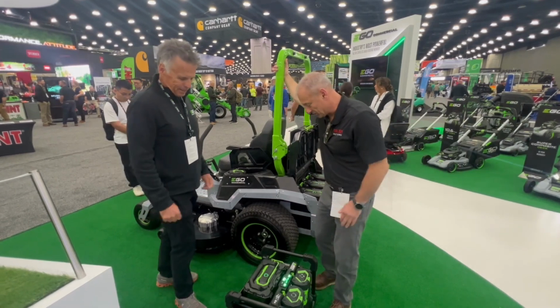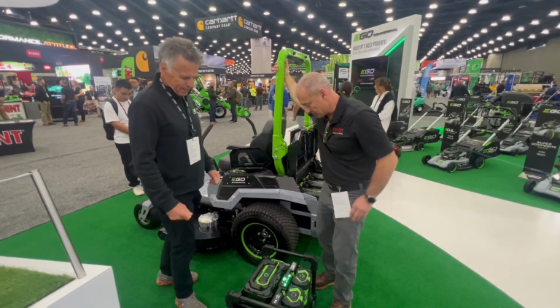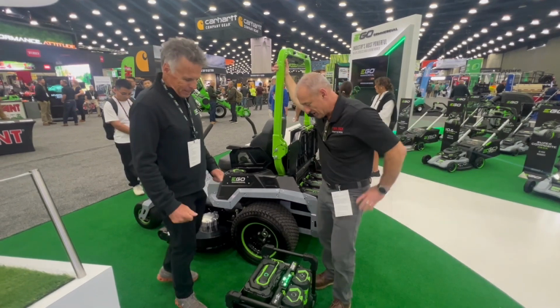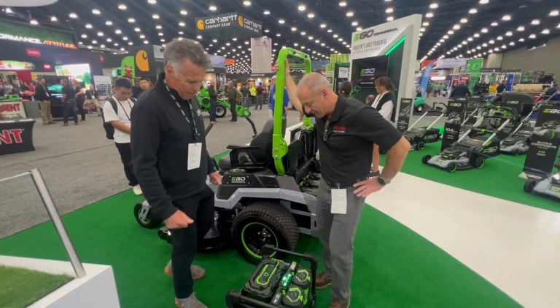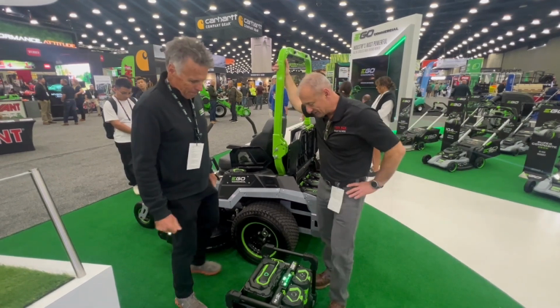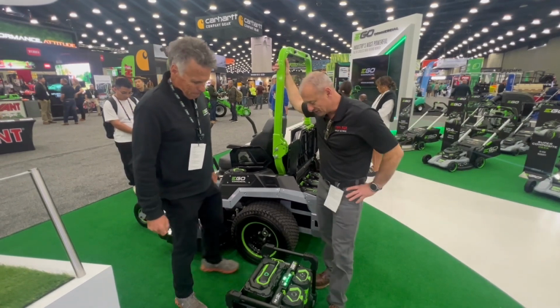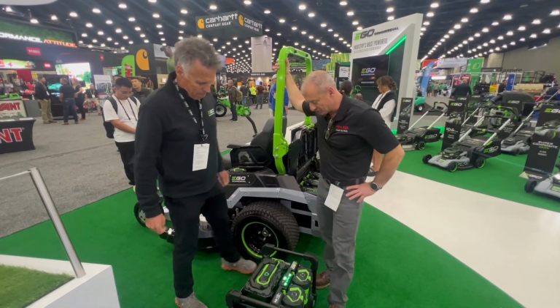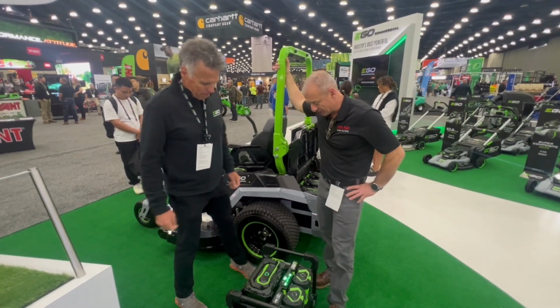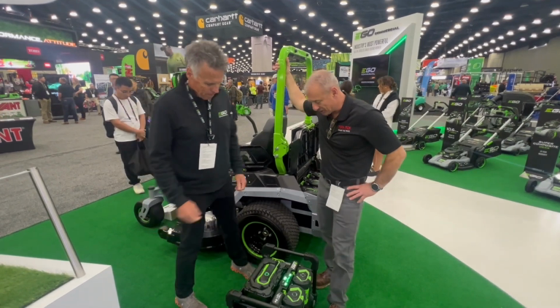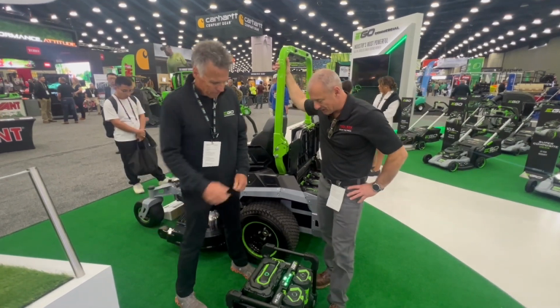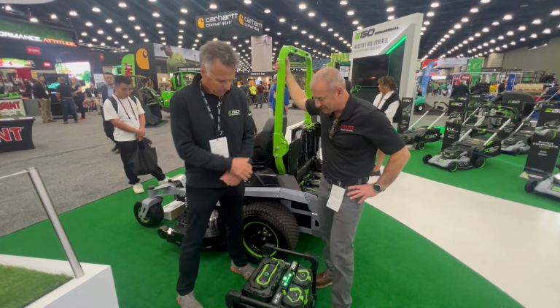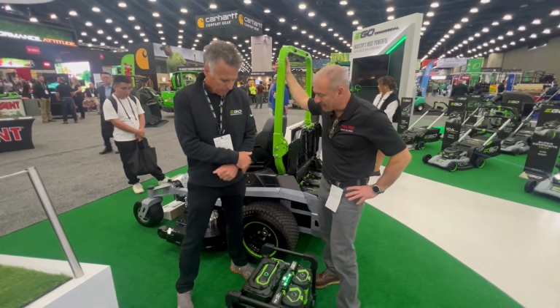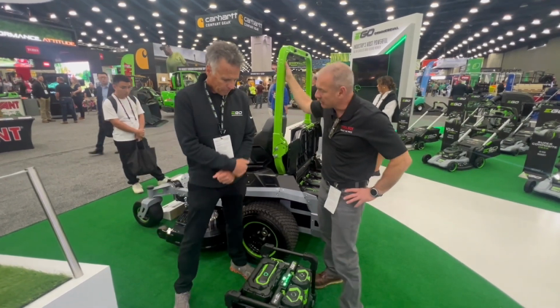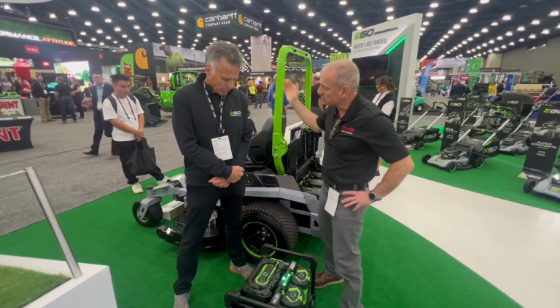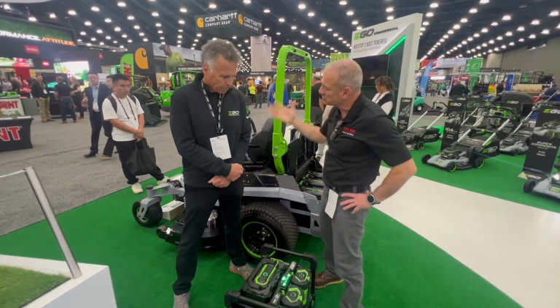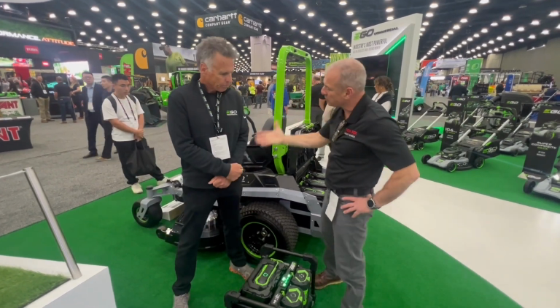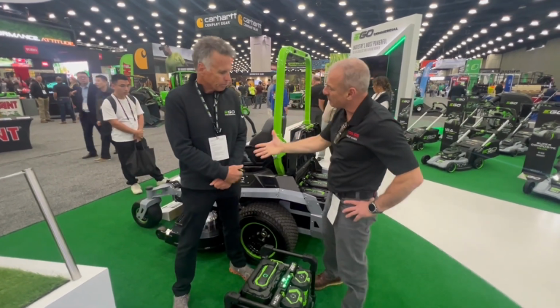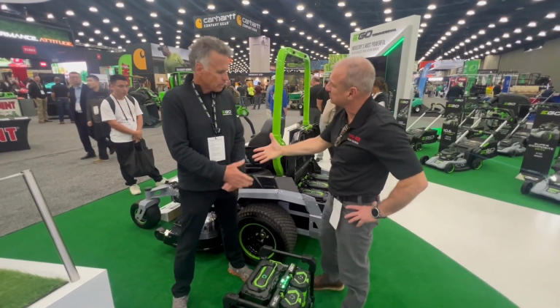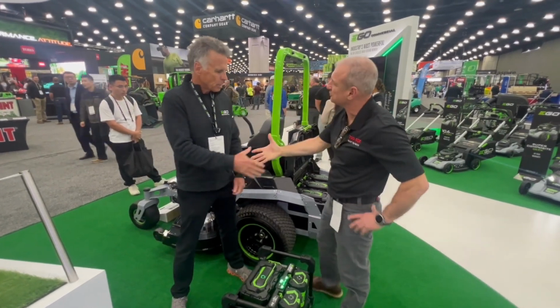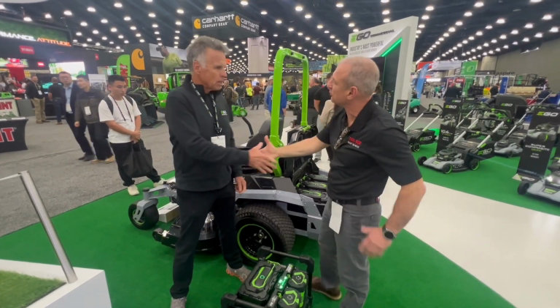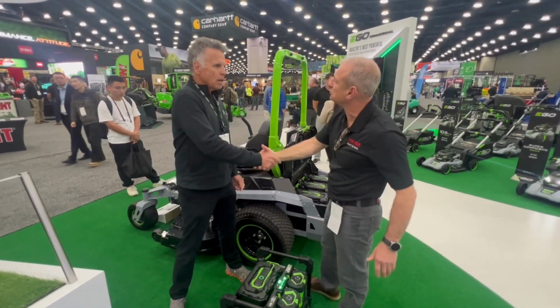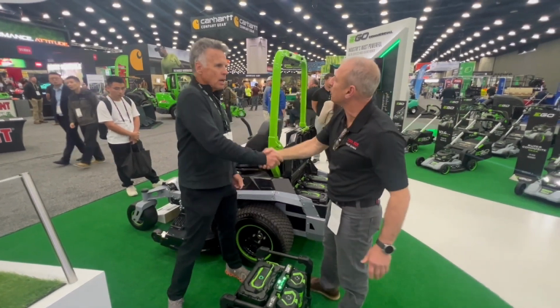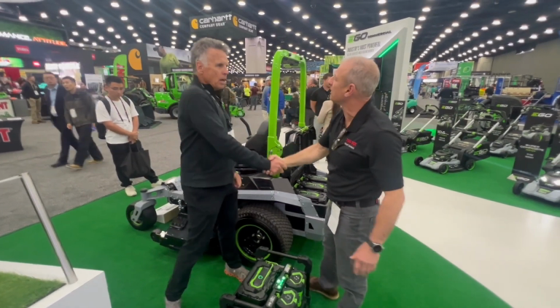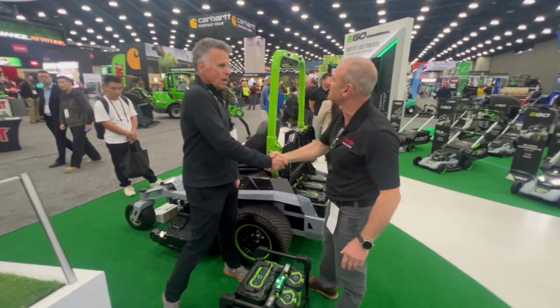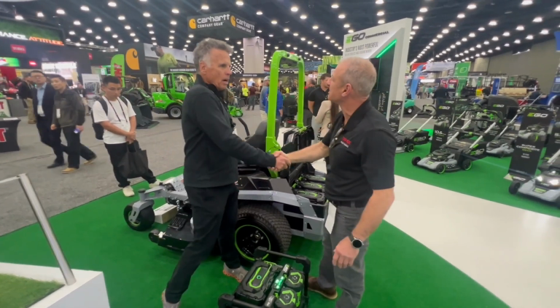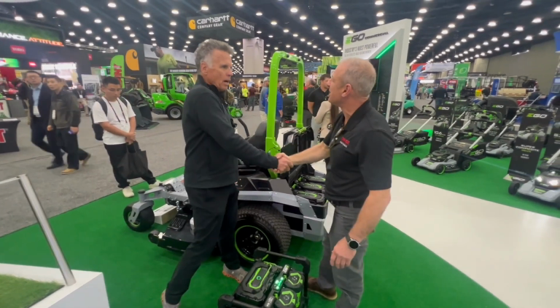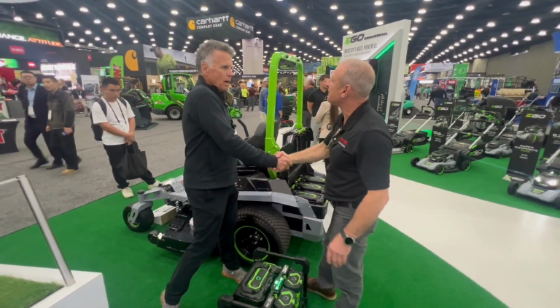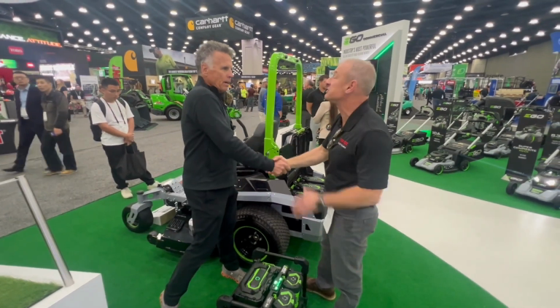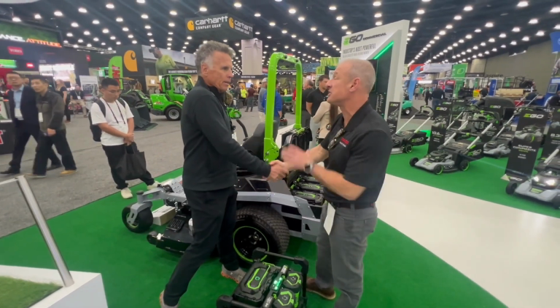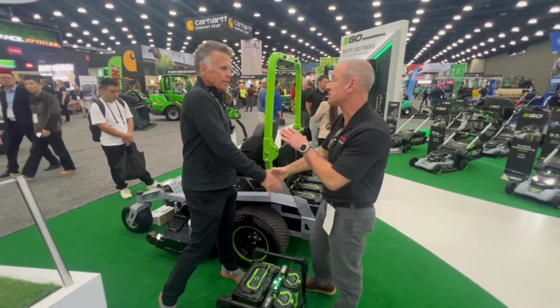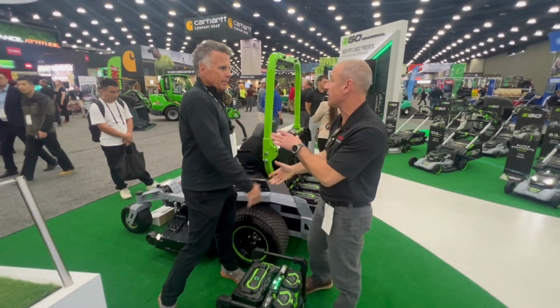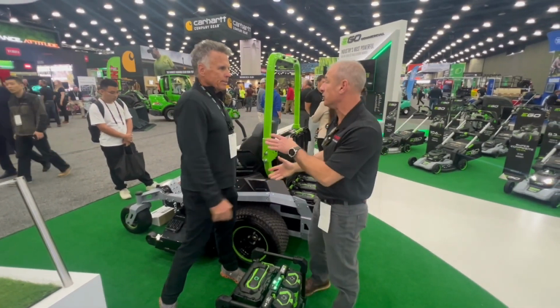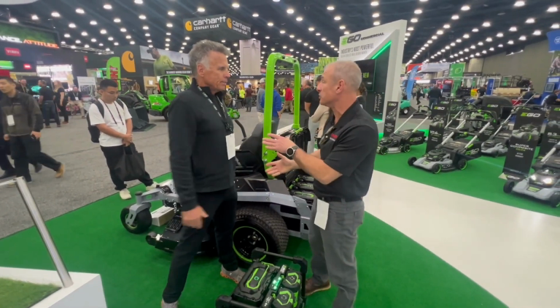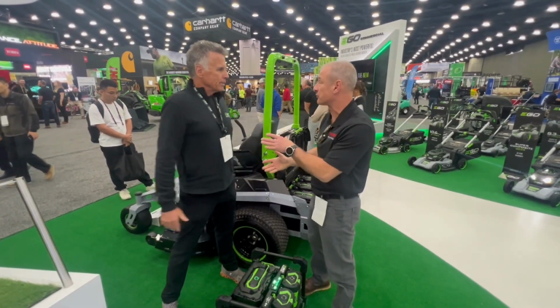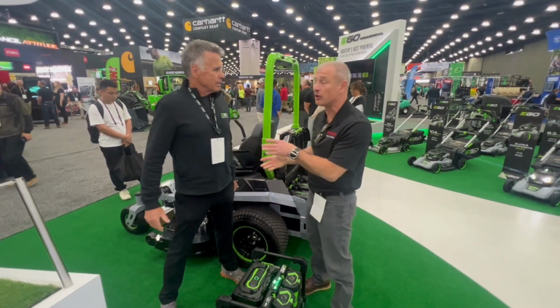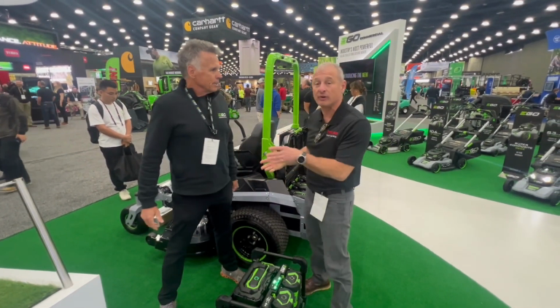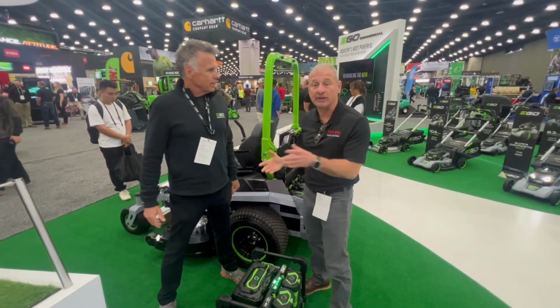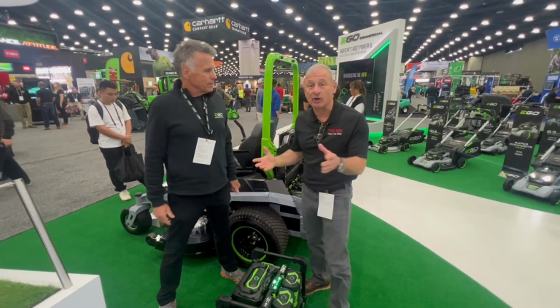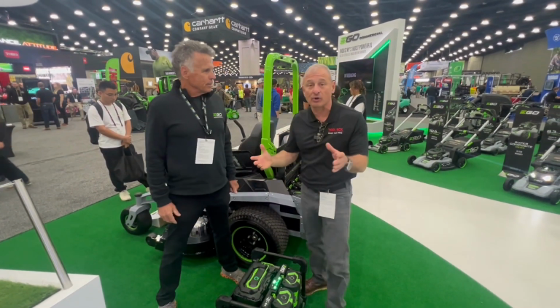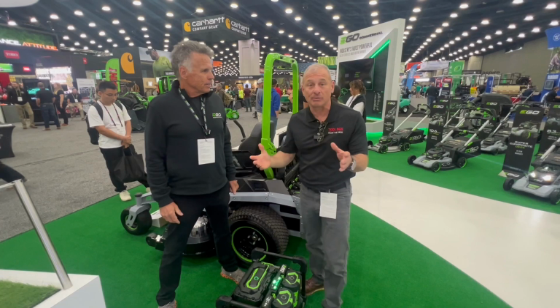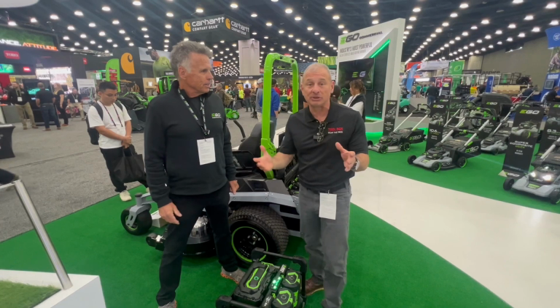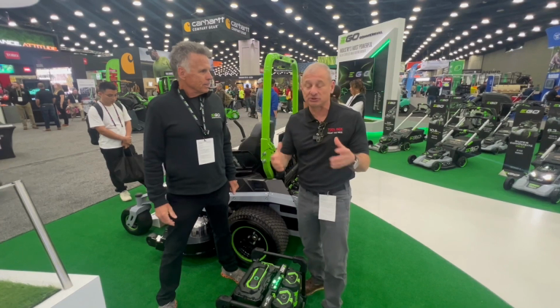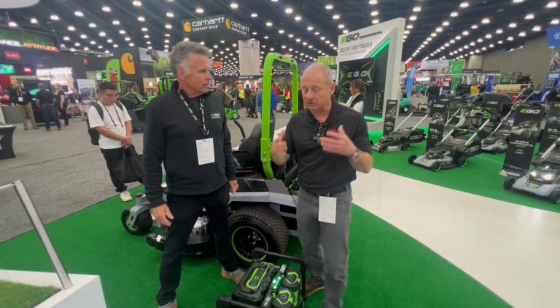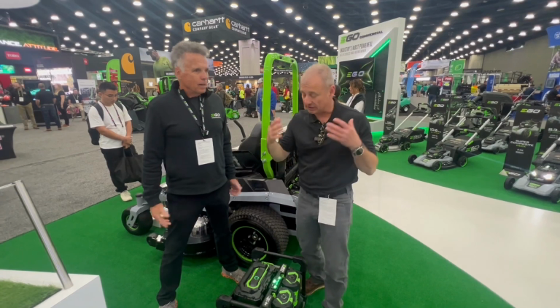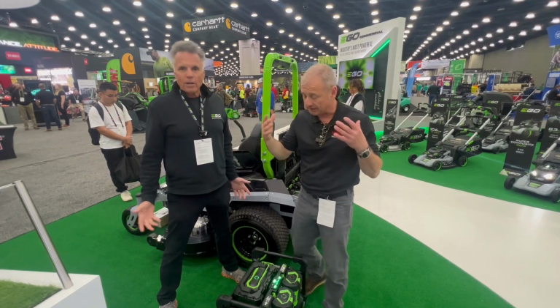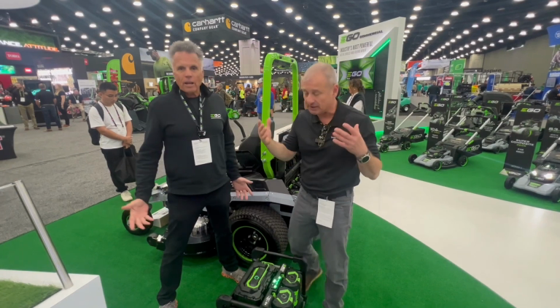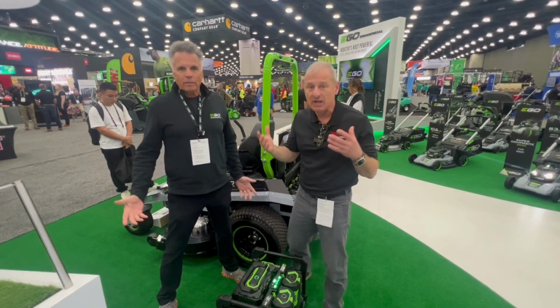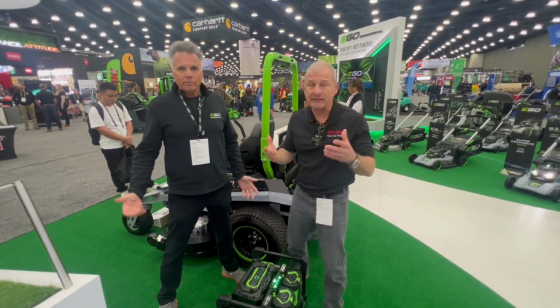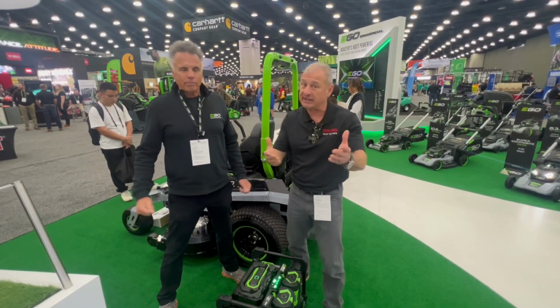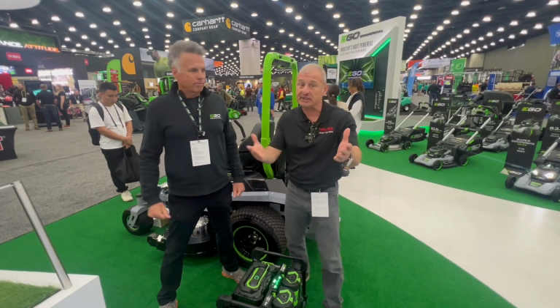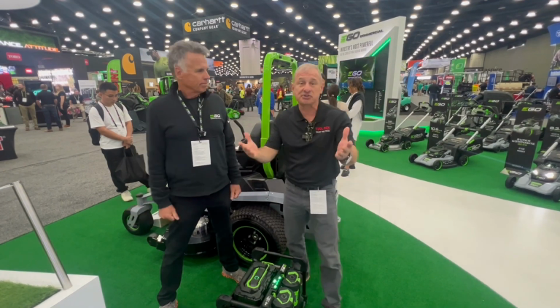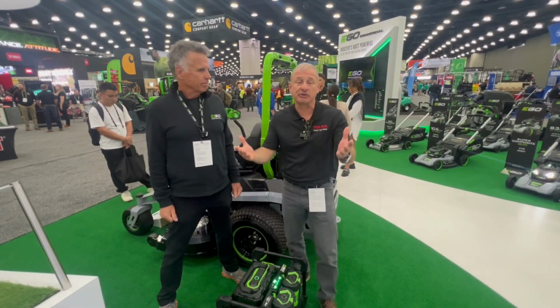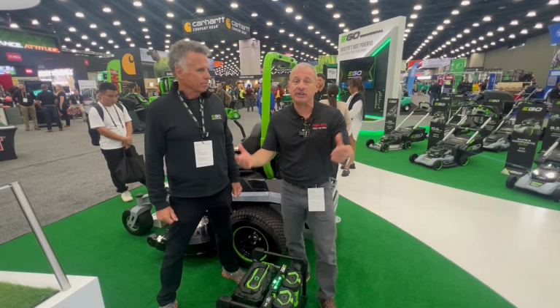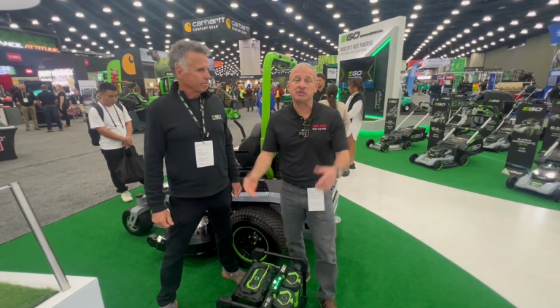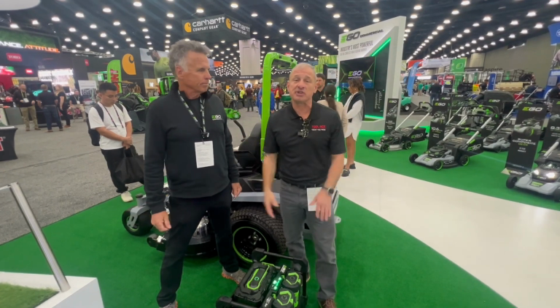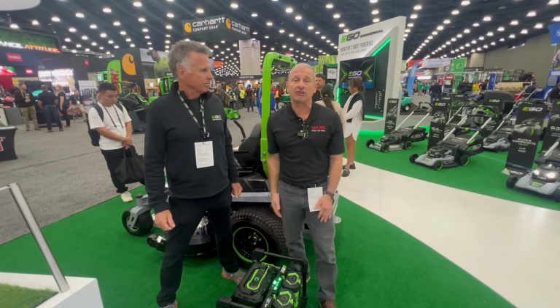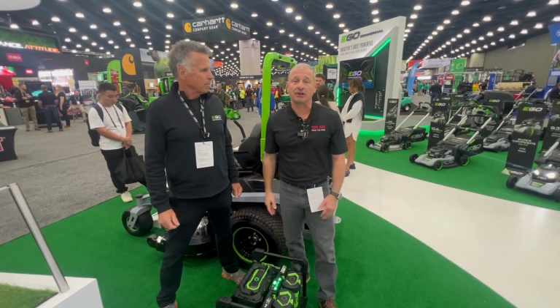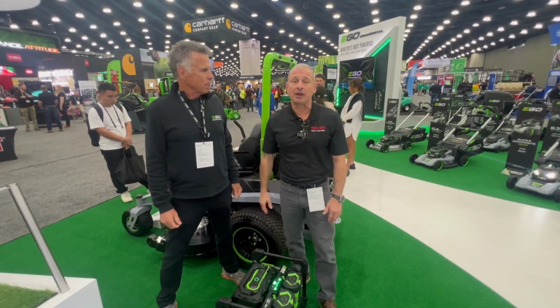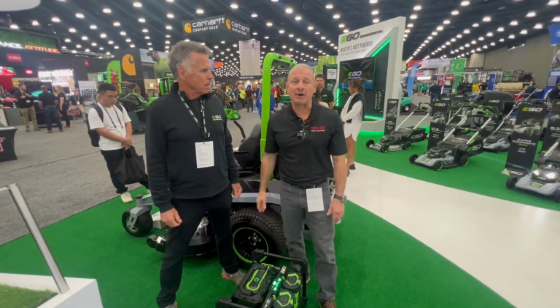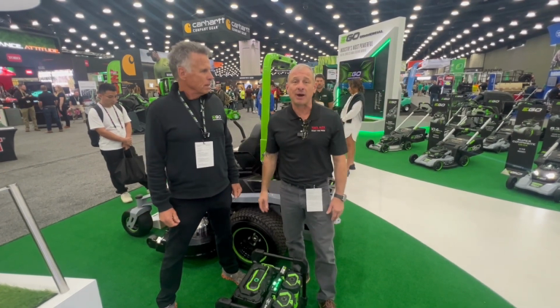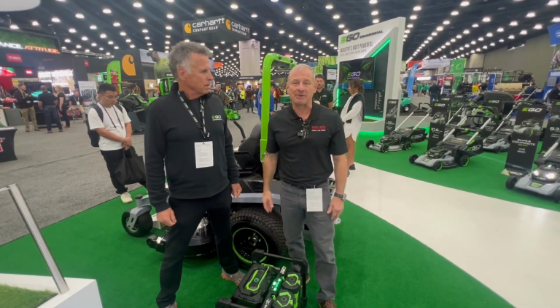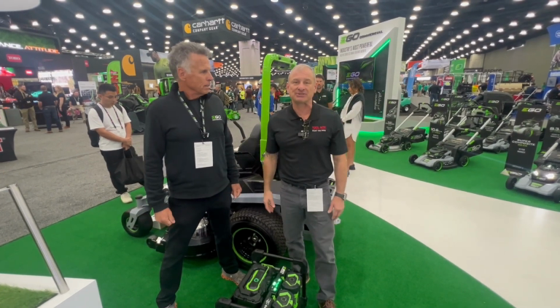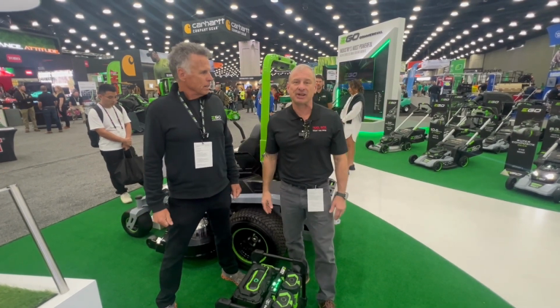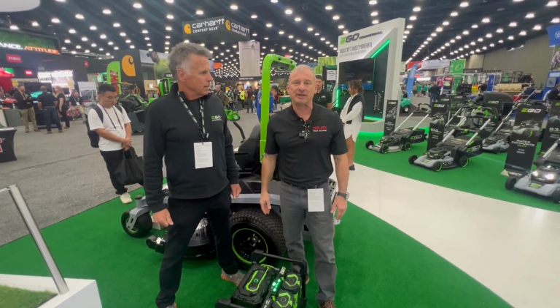This is really great. Thank you so much for showing us. This is exciting news for EGO Commercial and the industry in general.